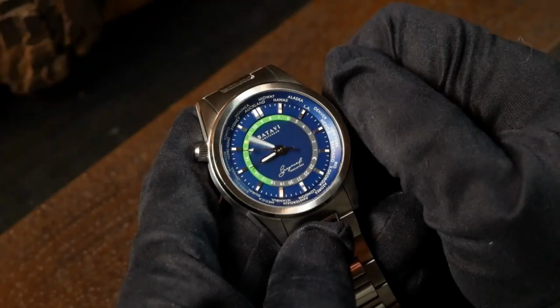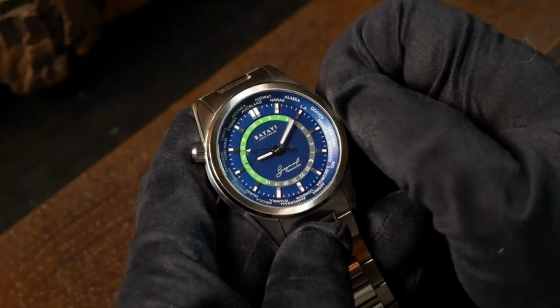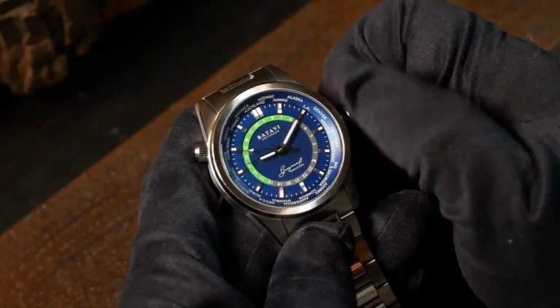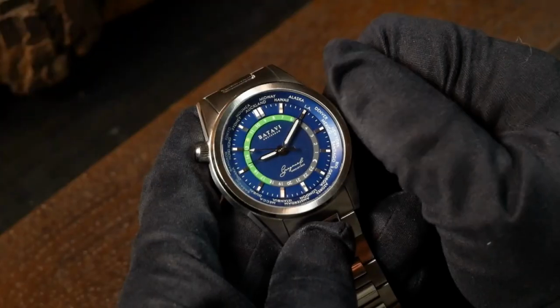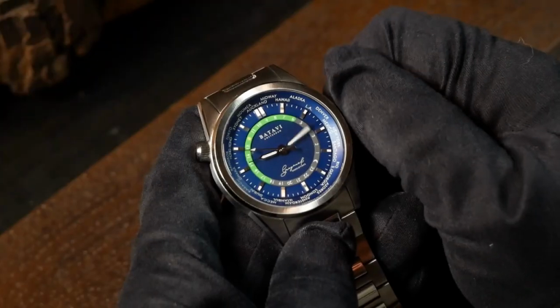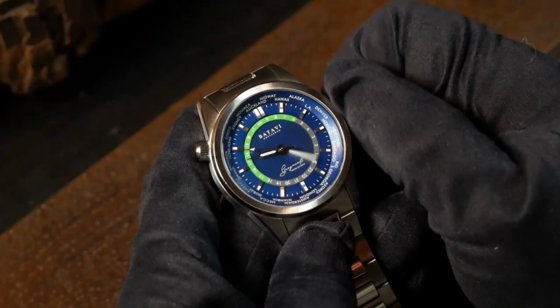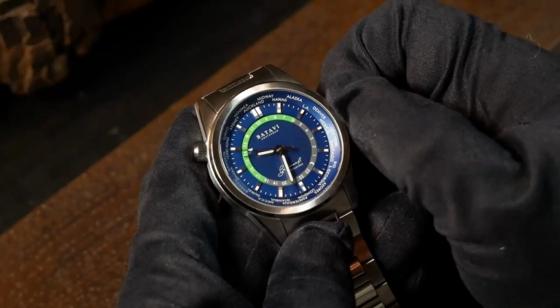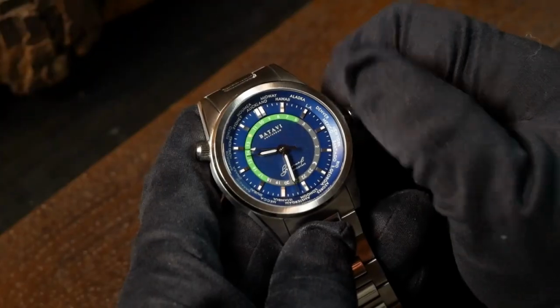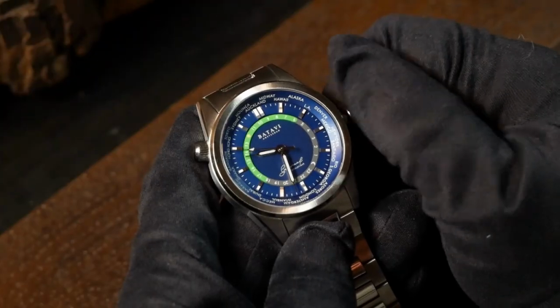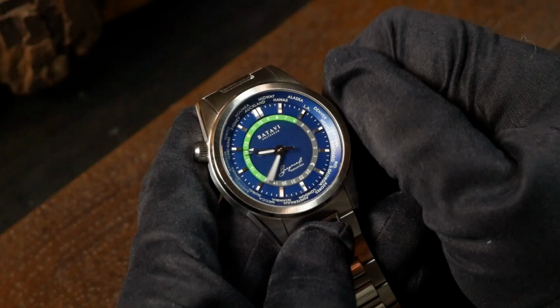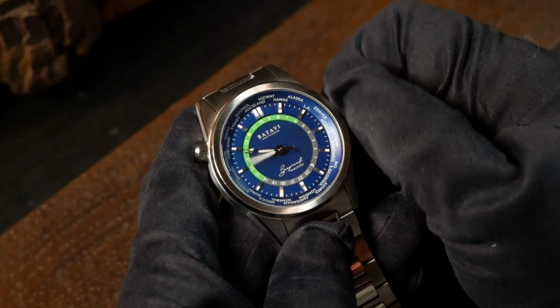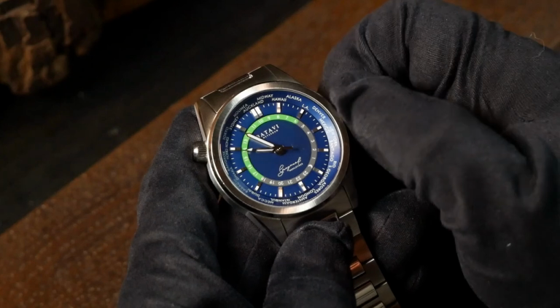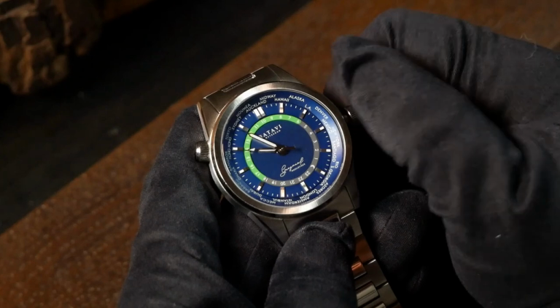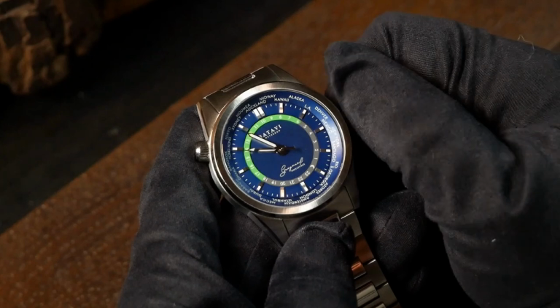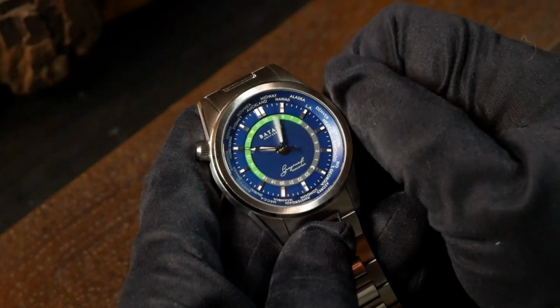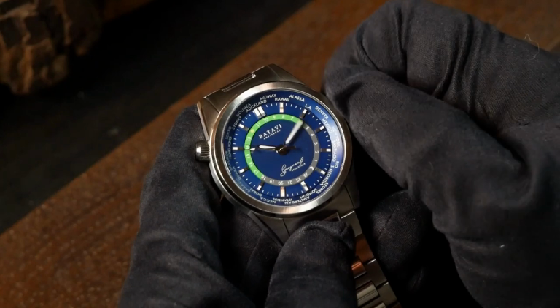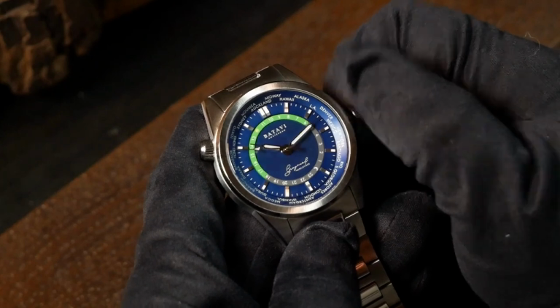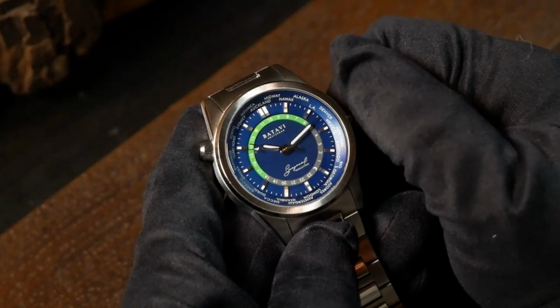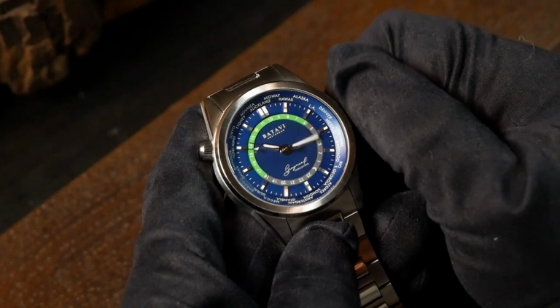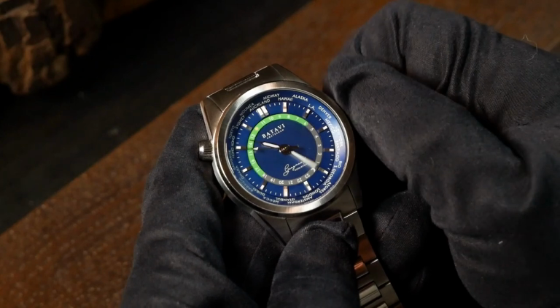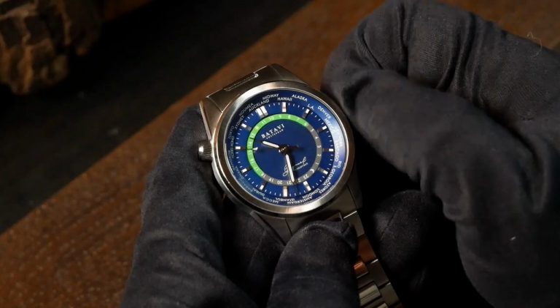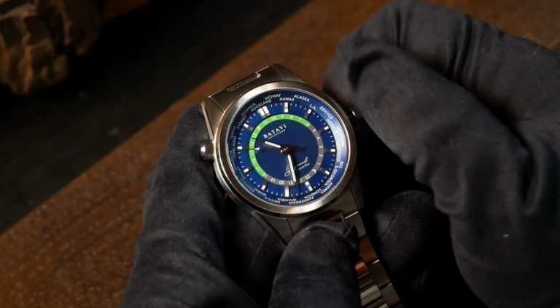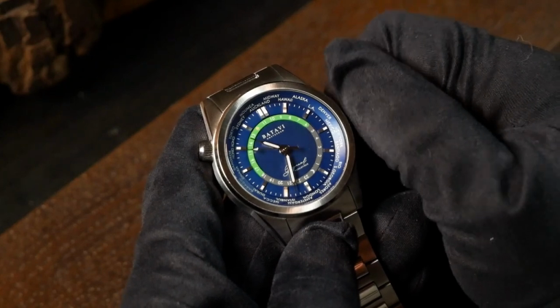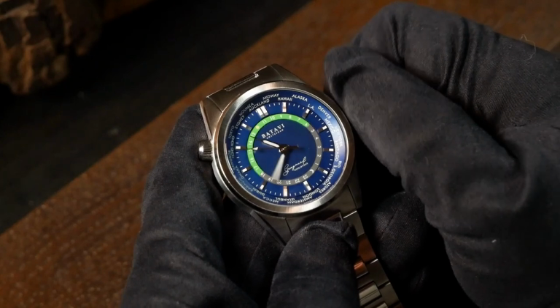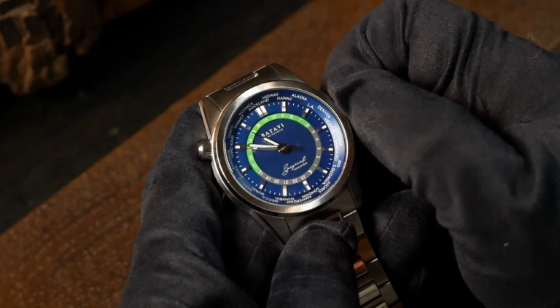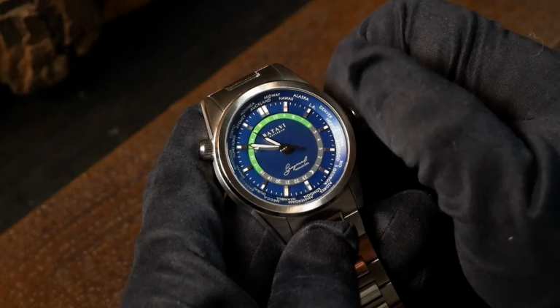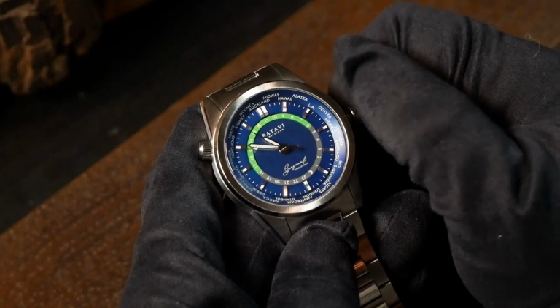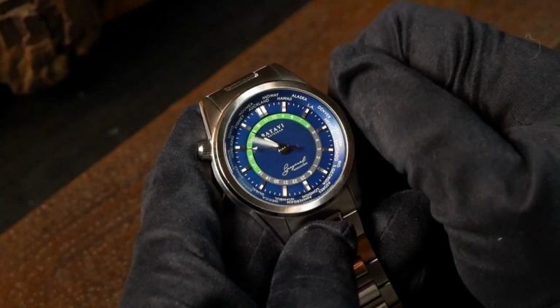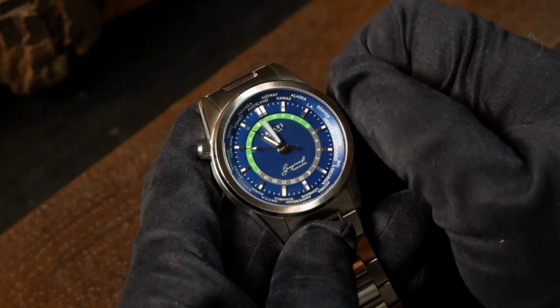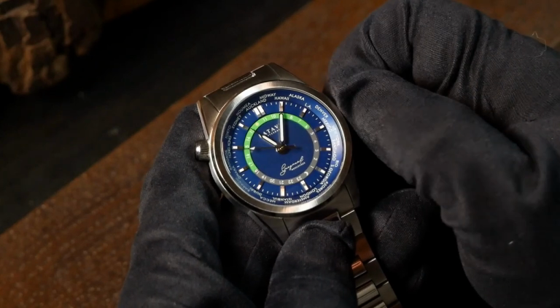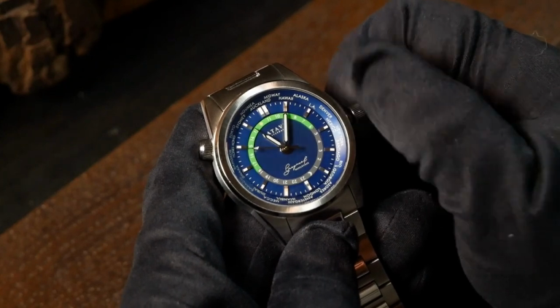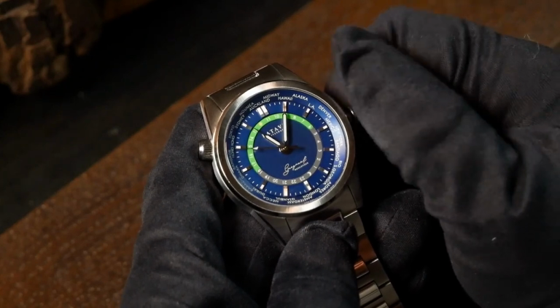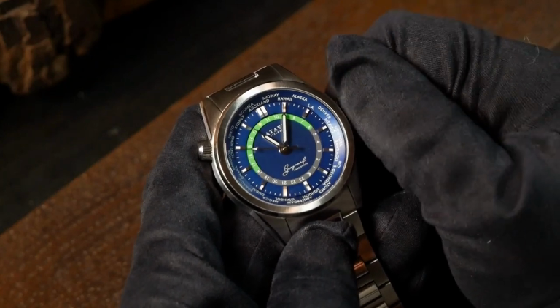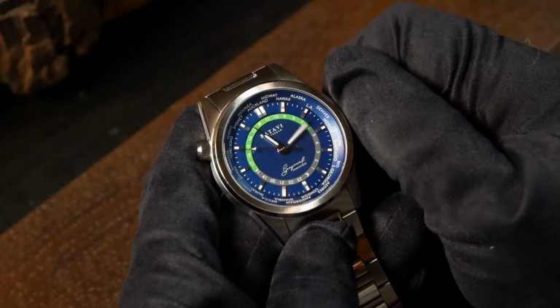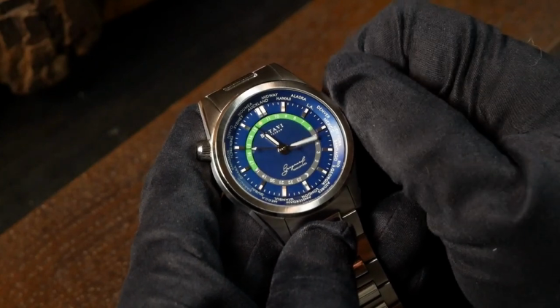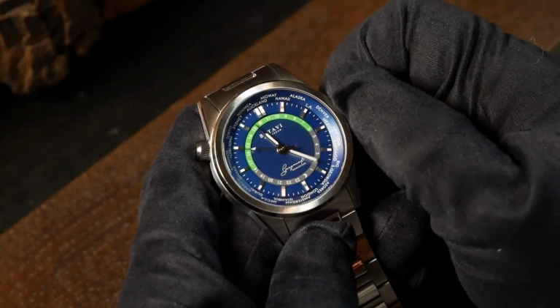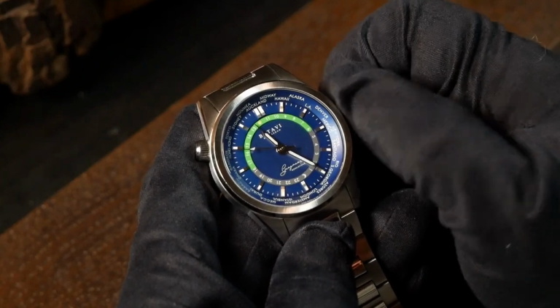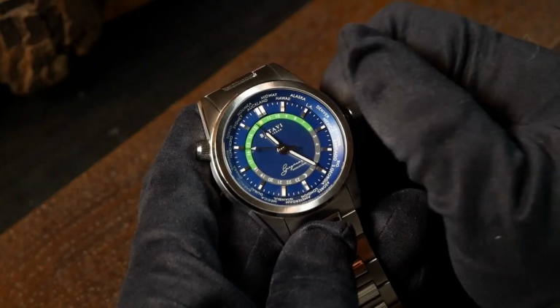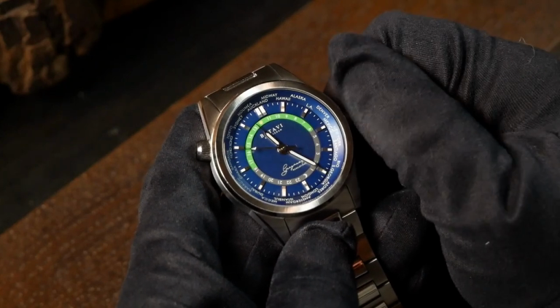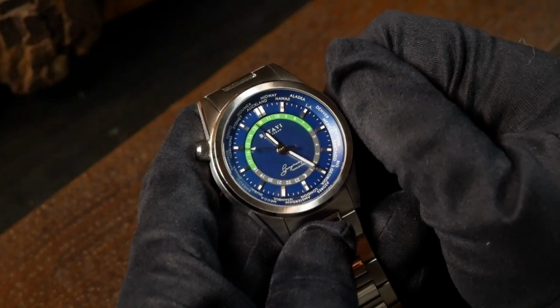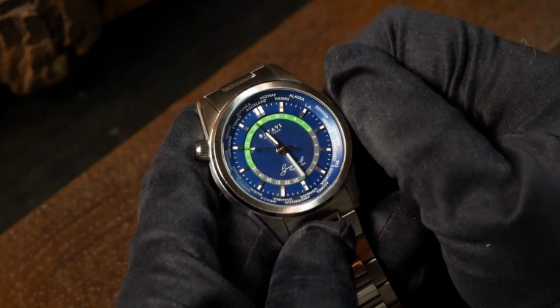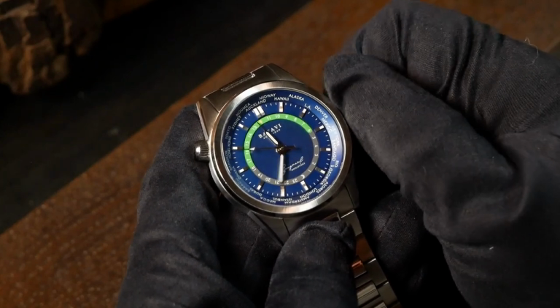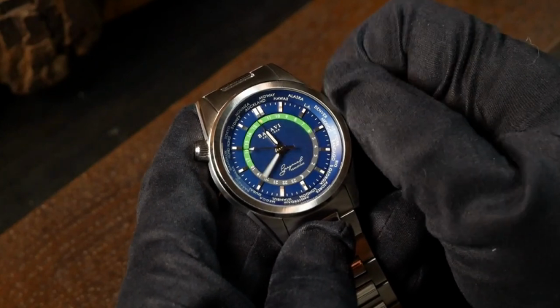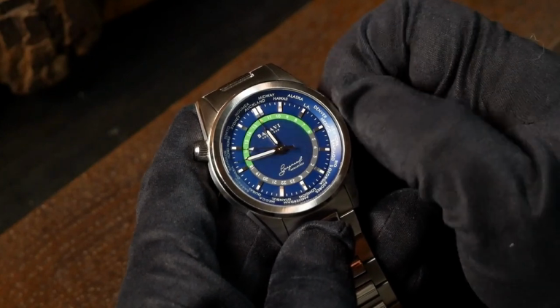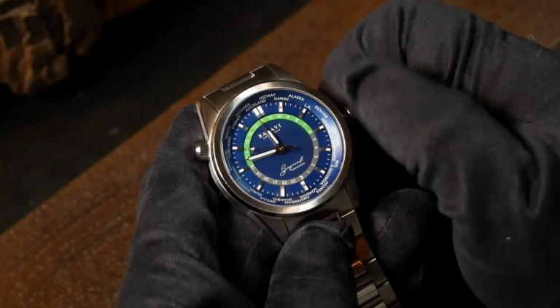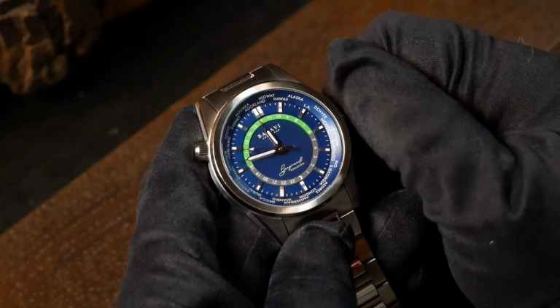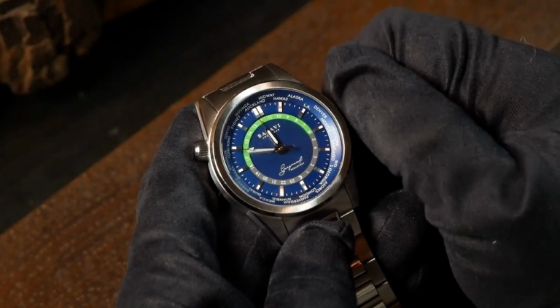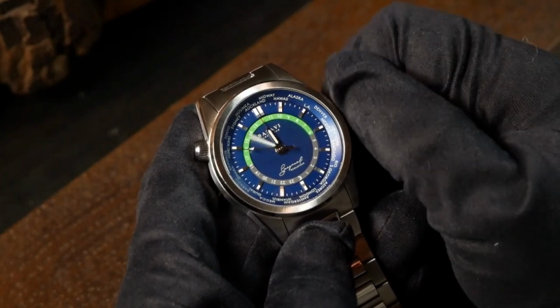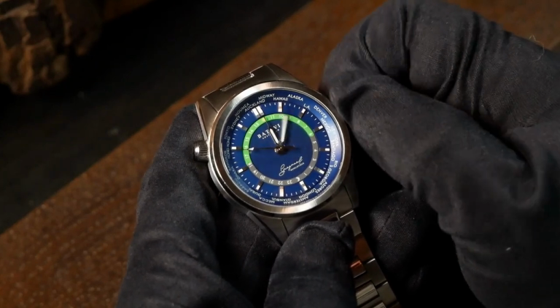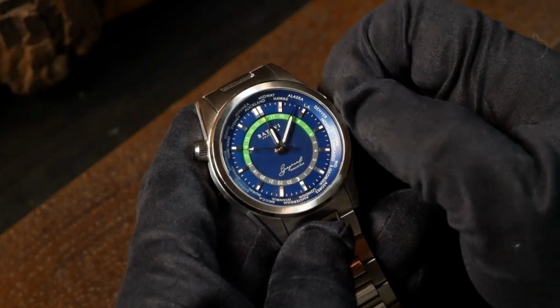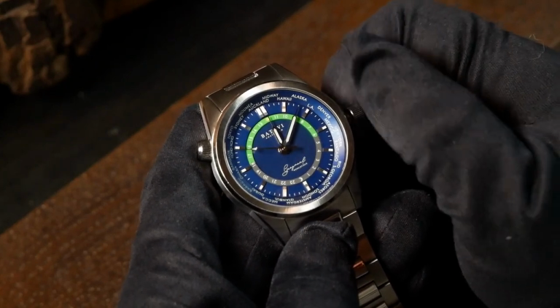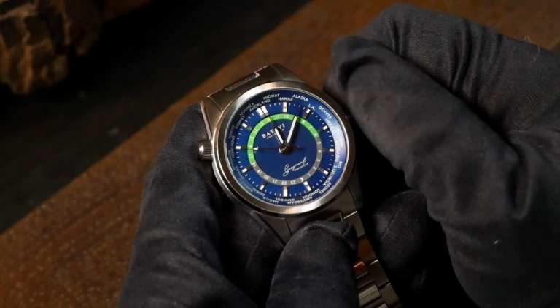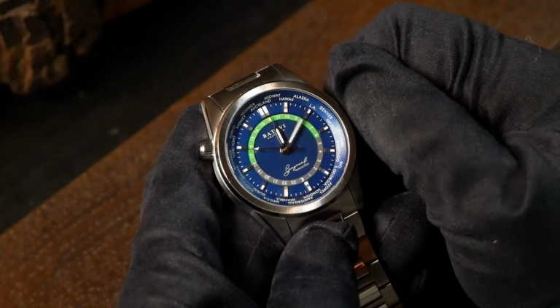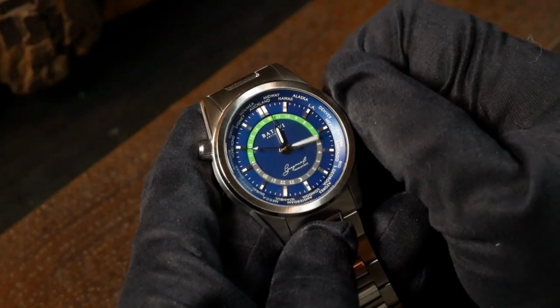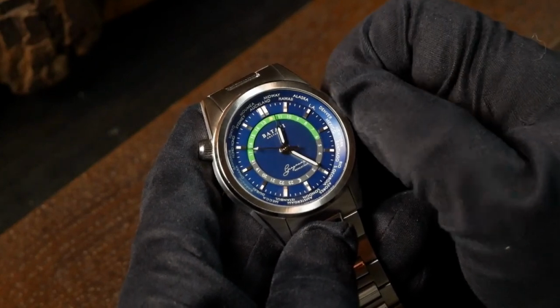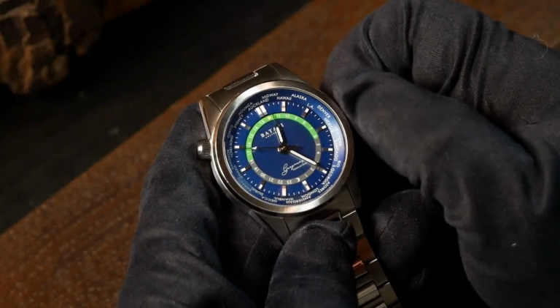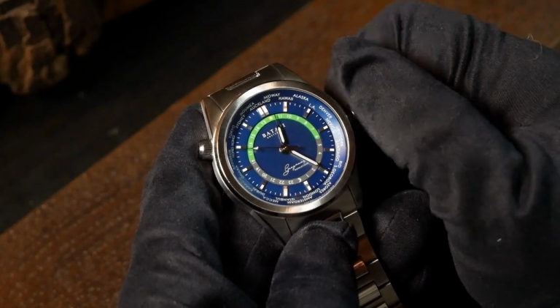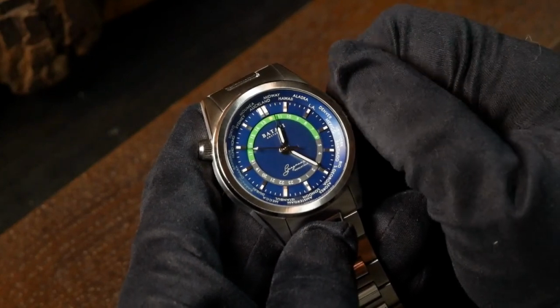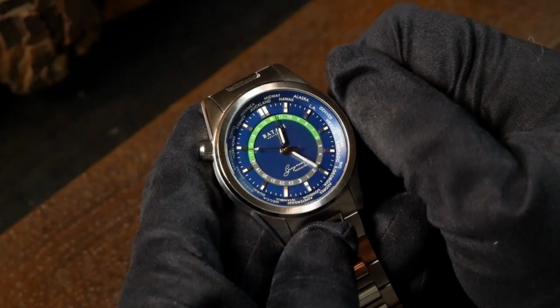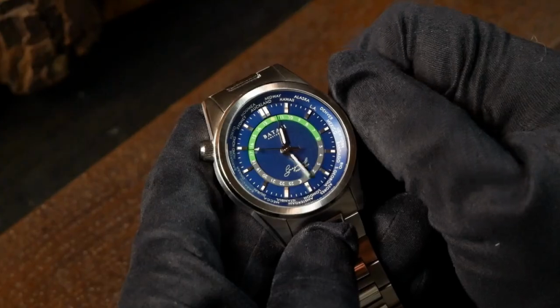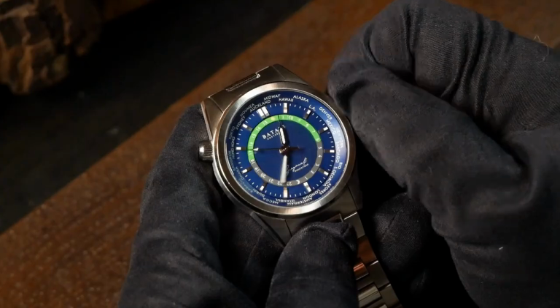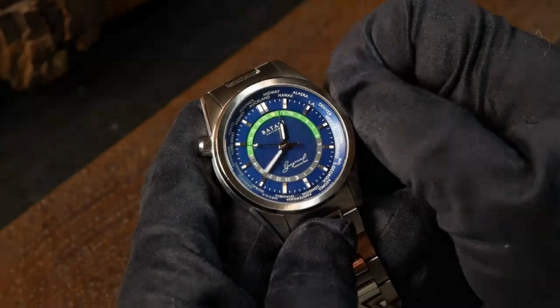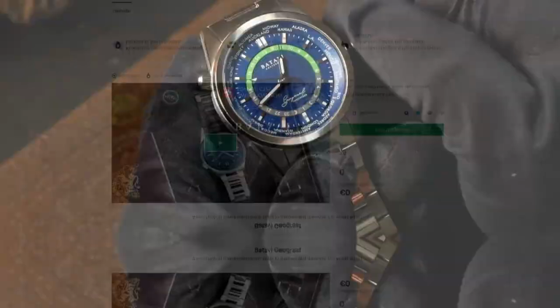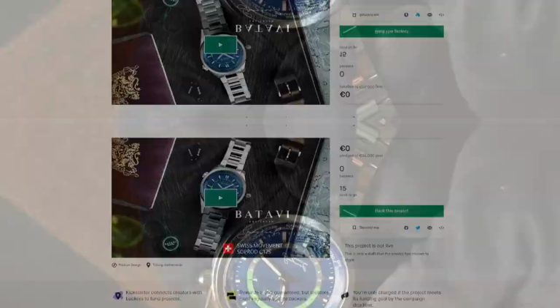One side note: this is one that is set up with a ghost date. And lastly, let's talk about price.